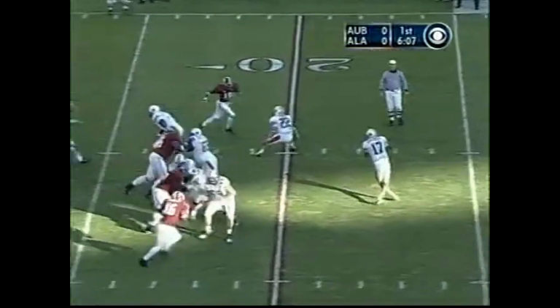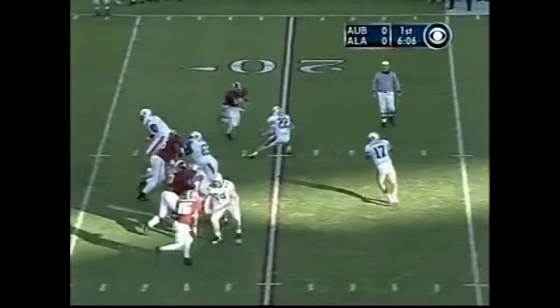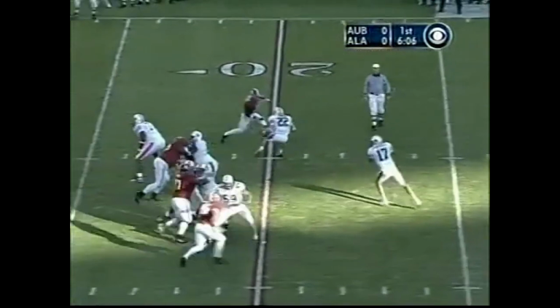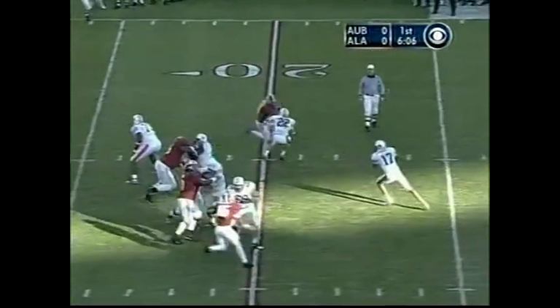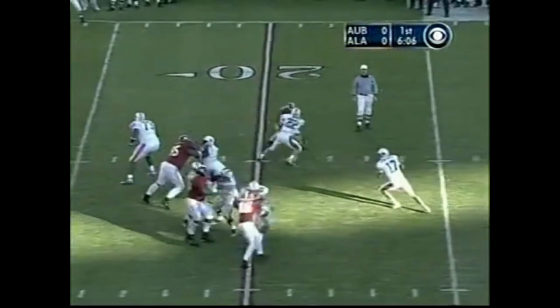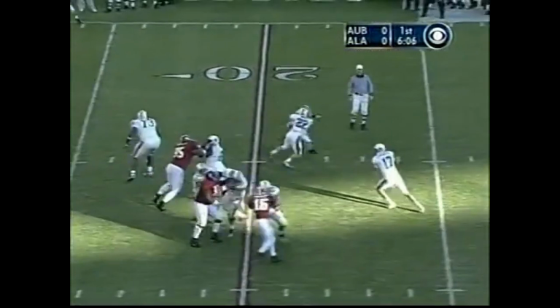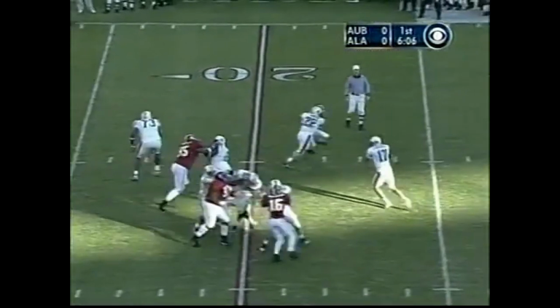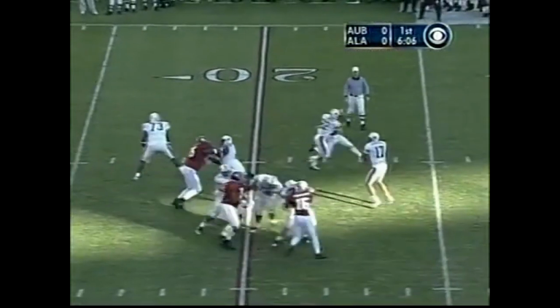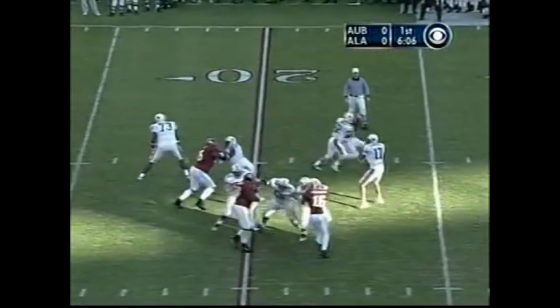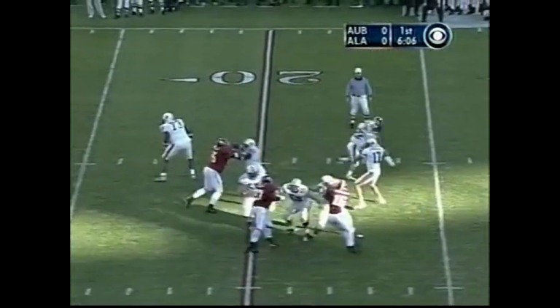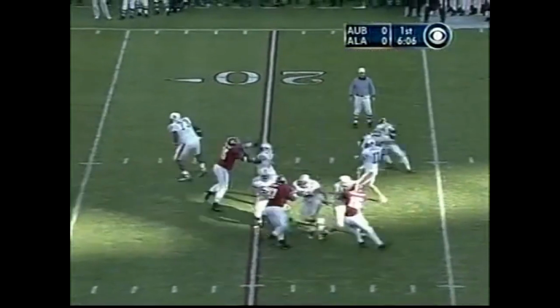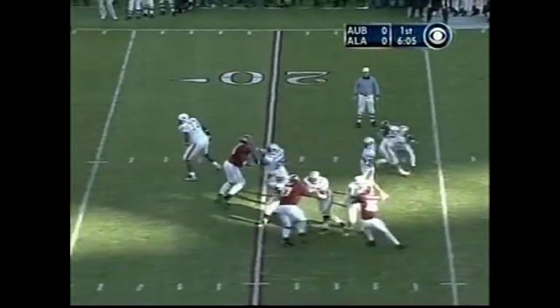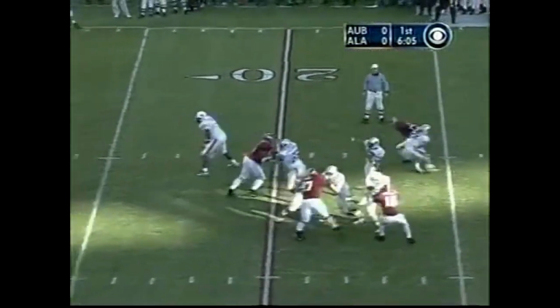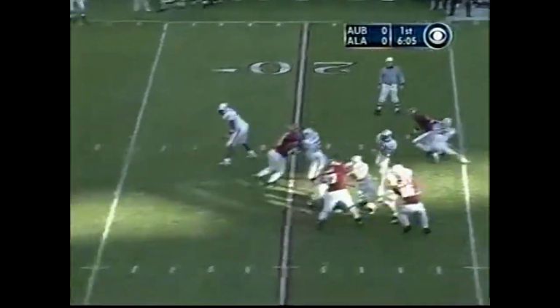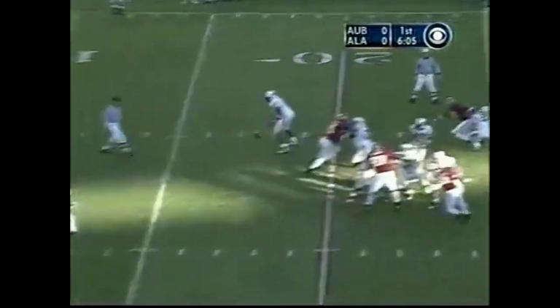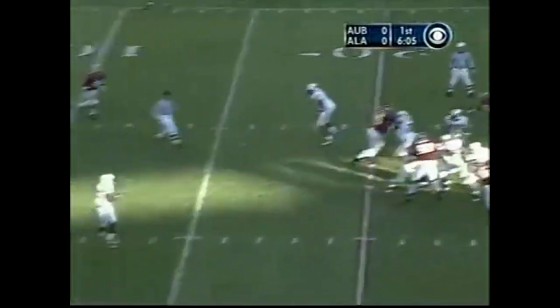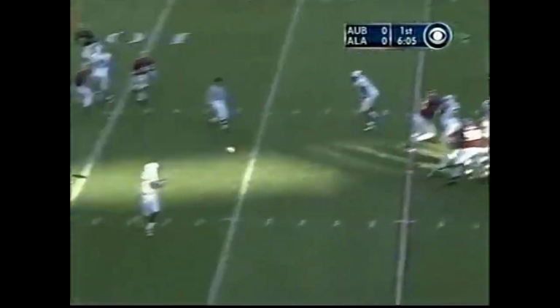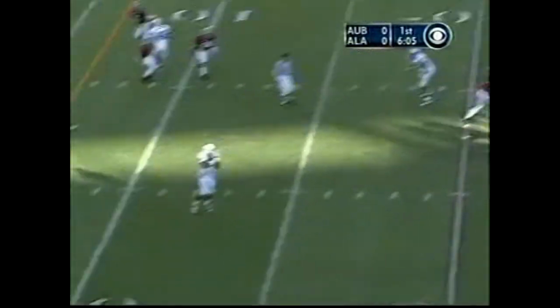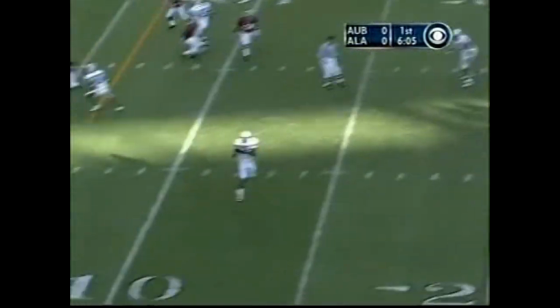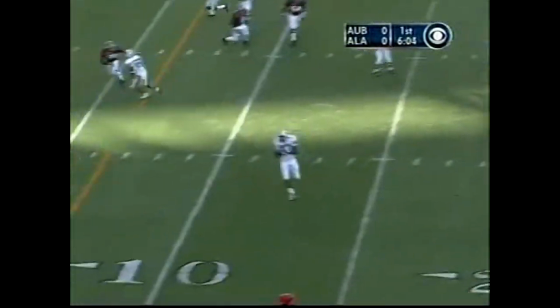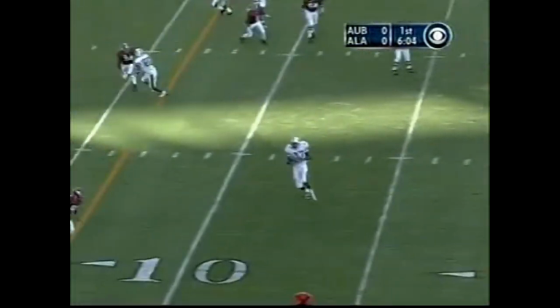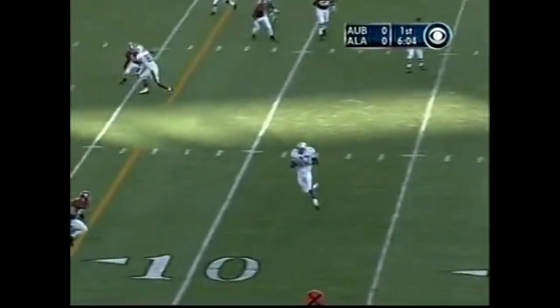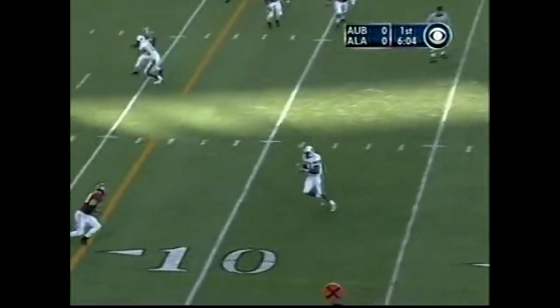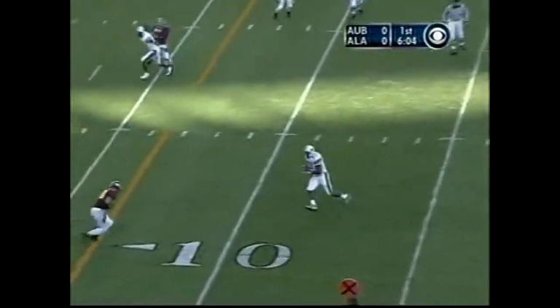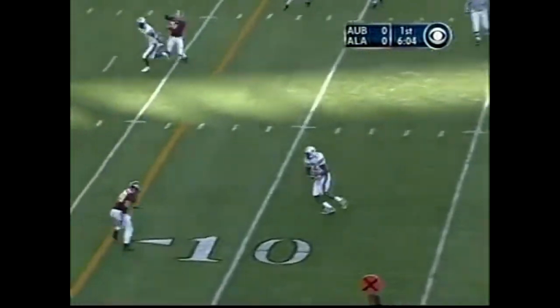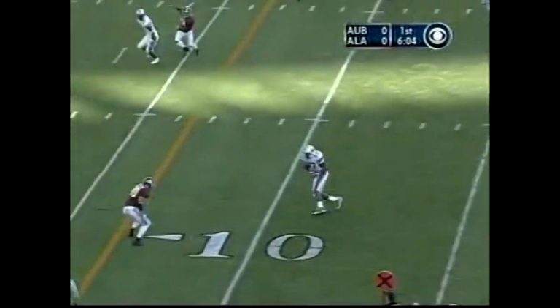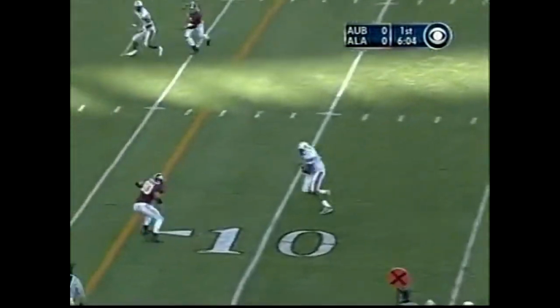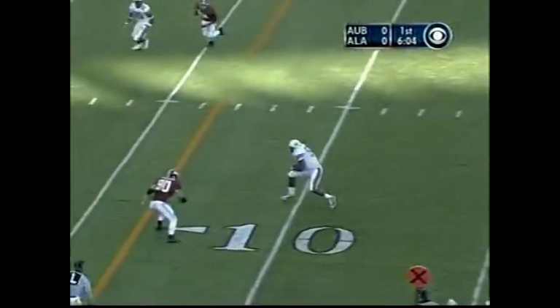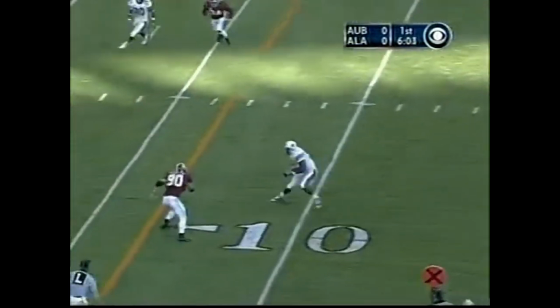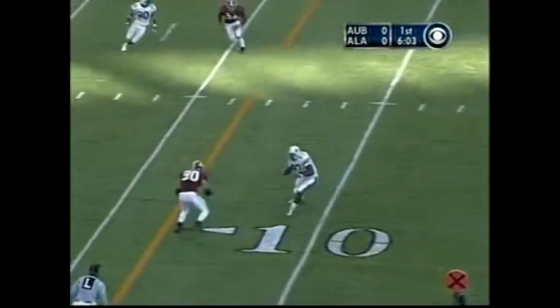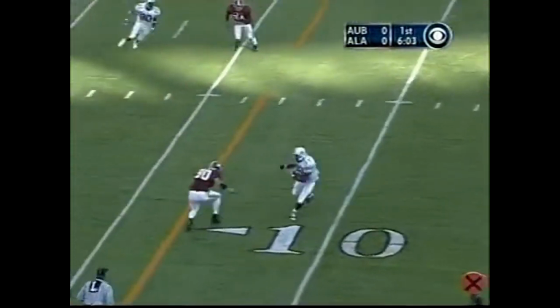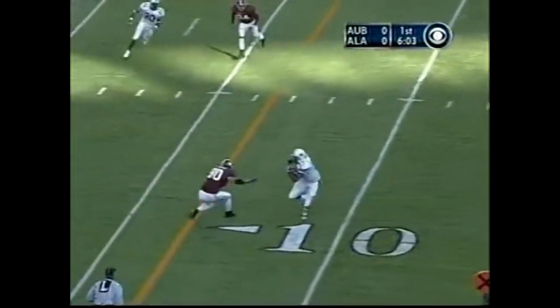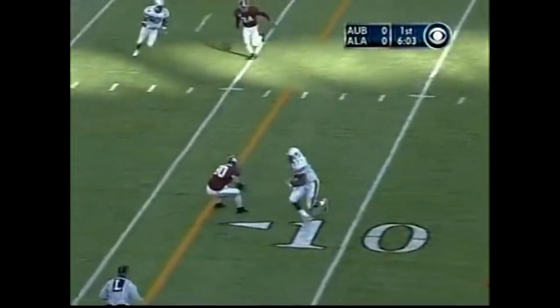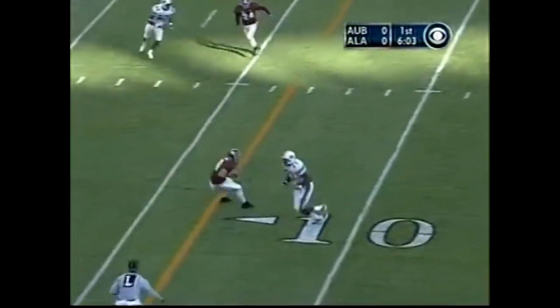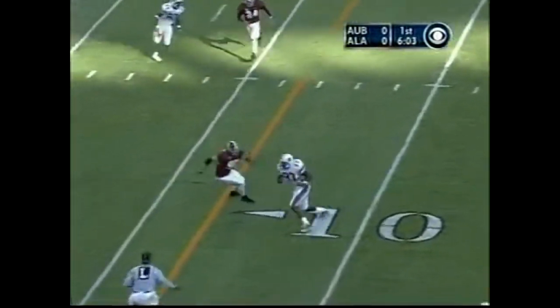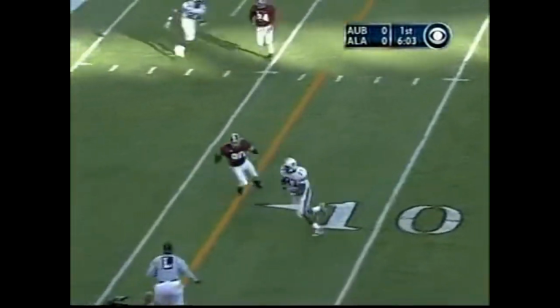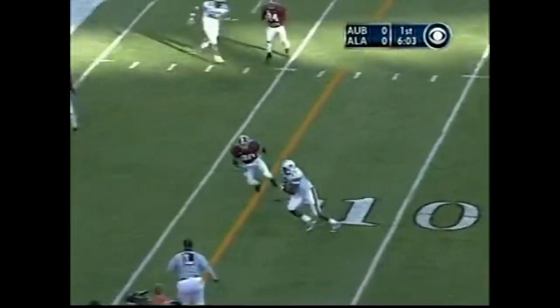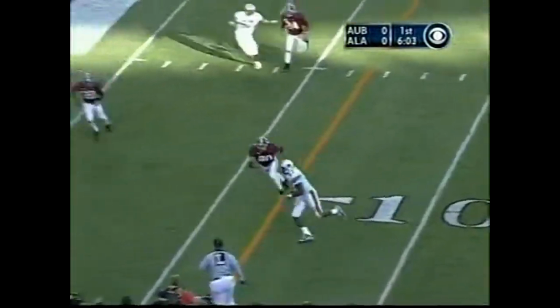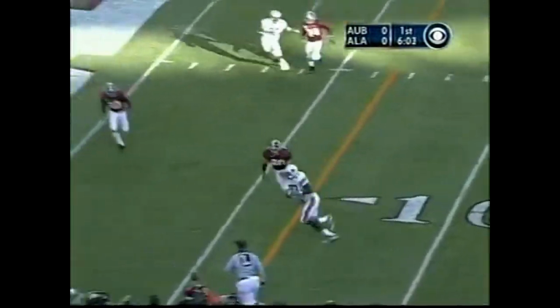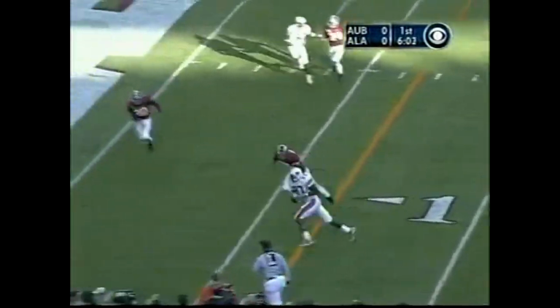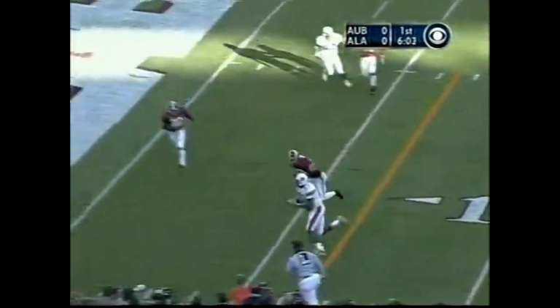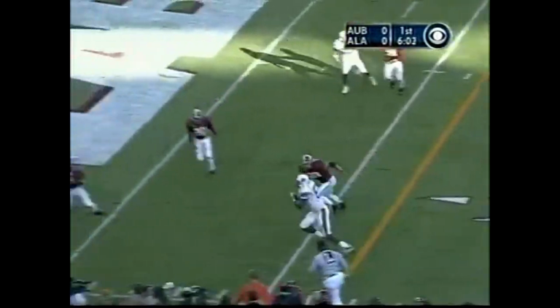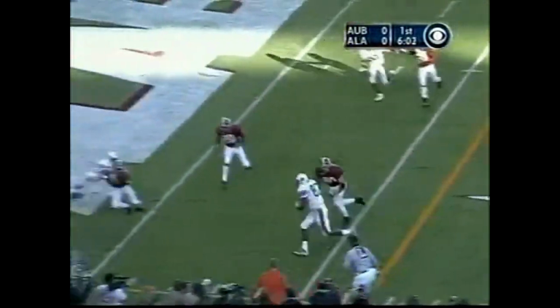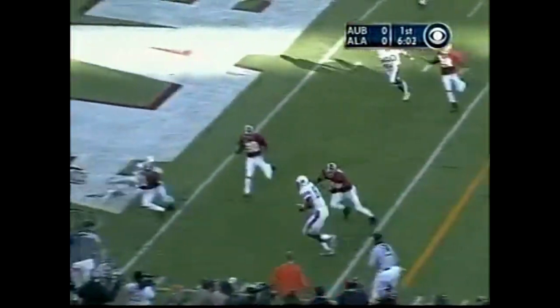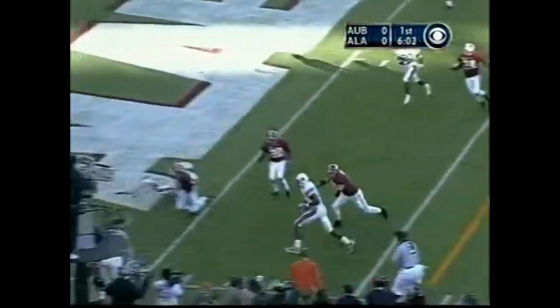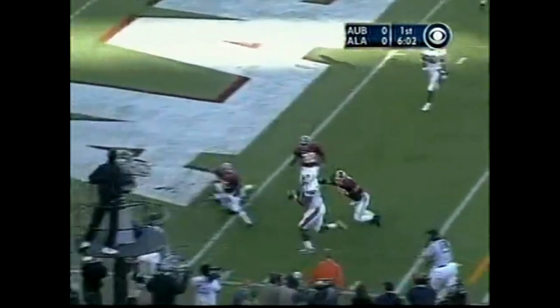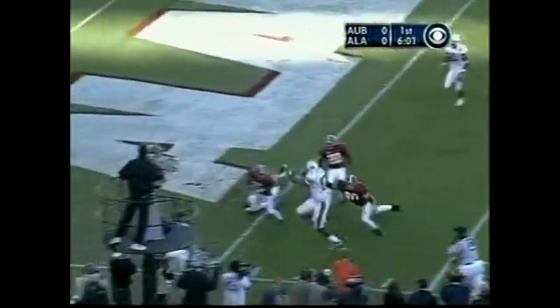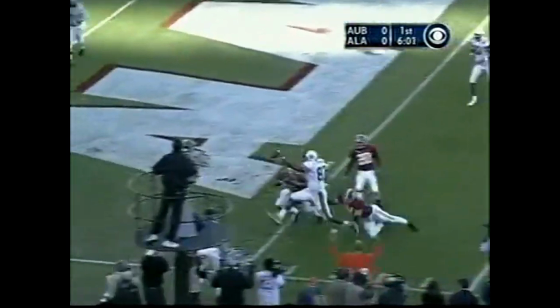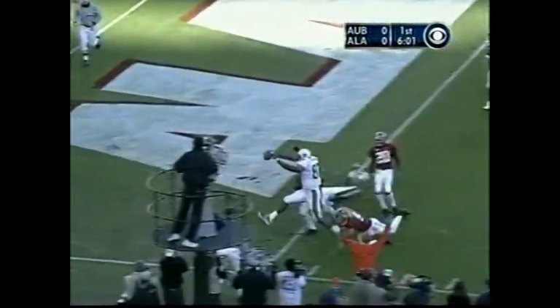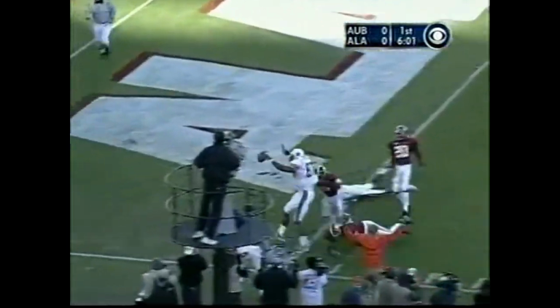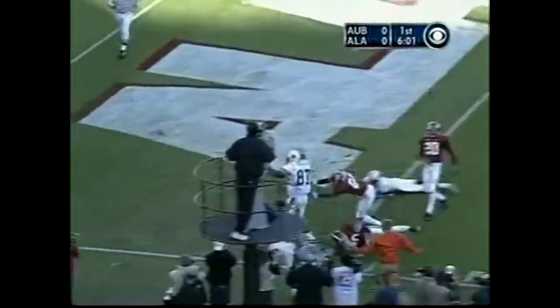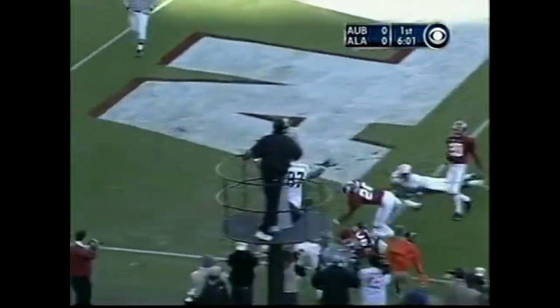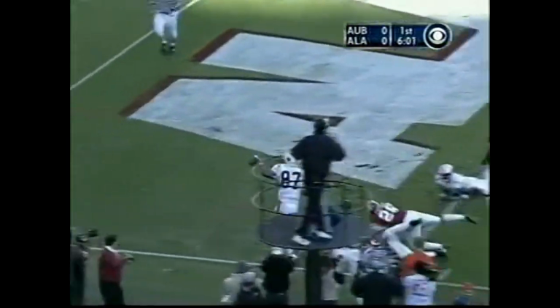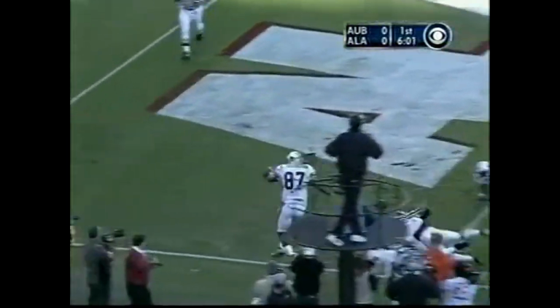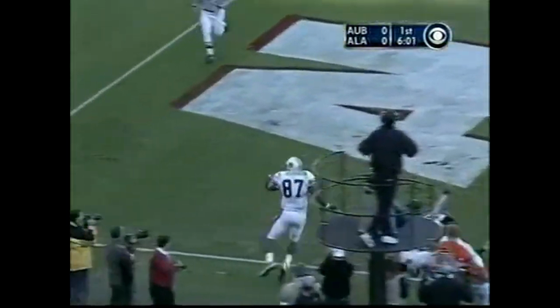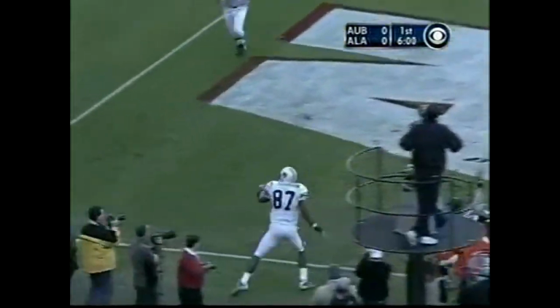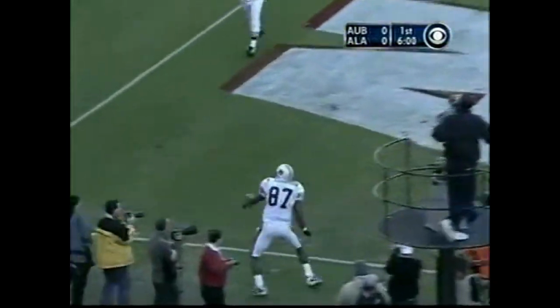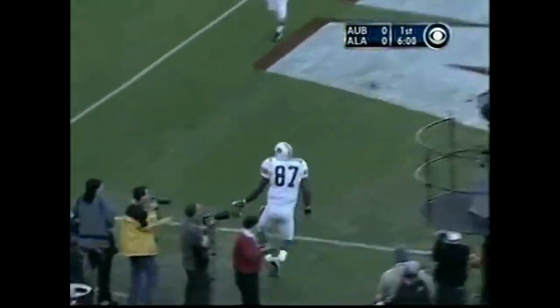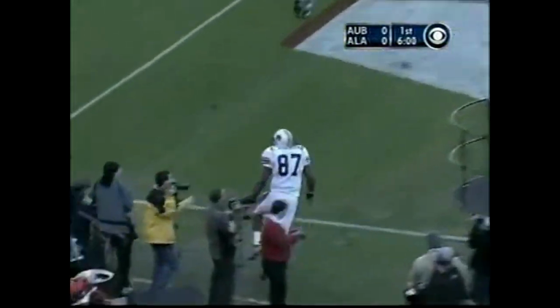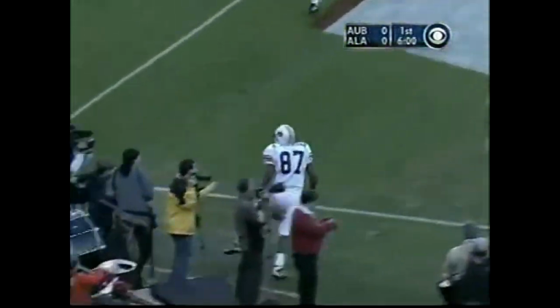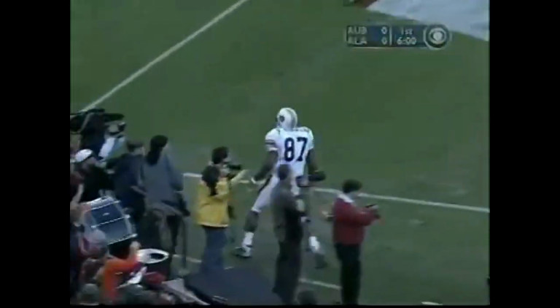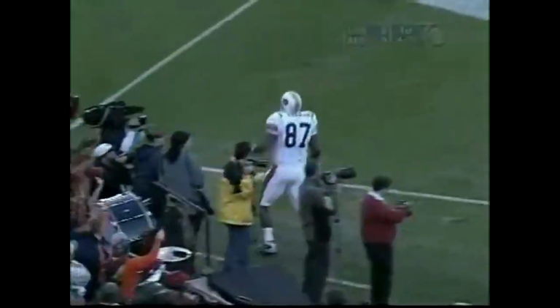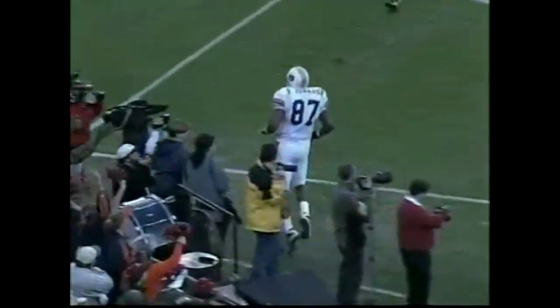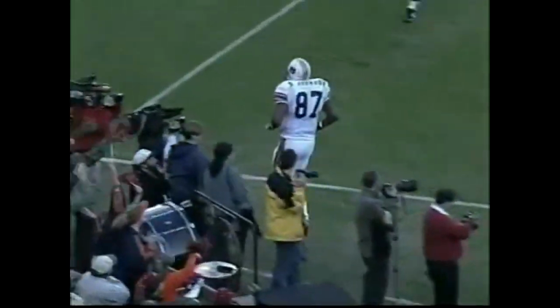Here's Campbell, comes left, finds his tight end. And Robert Johnson is in for the touchdown!